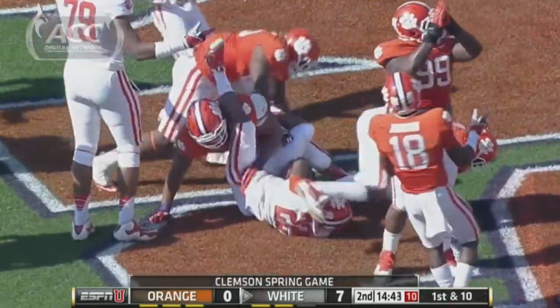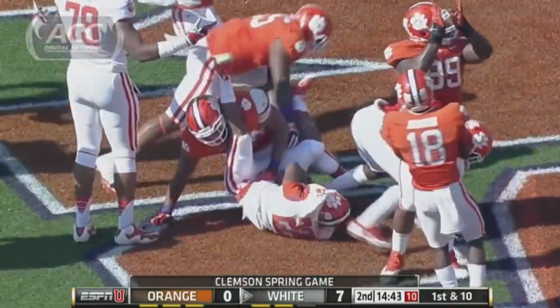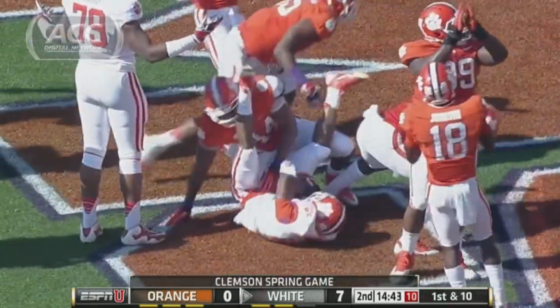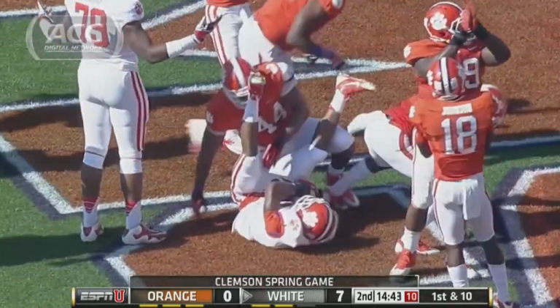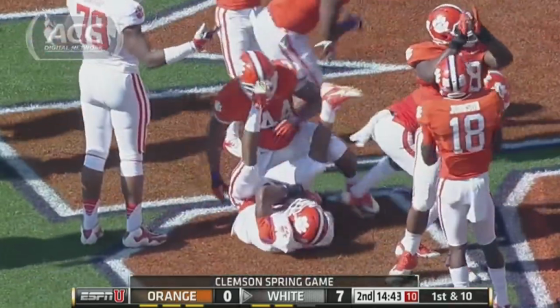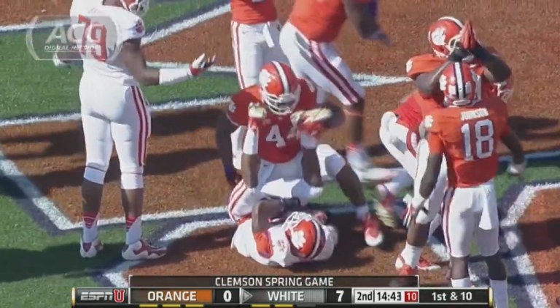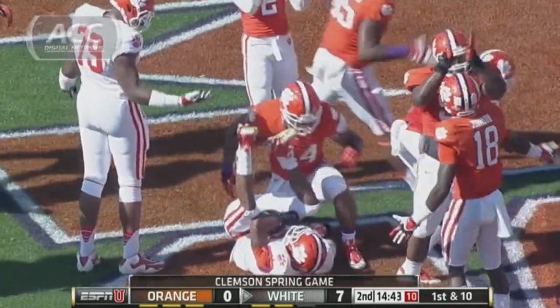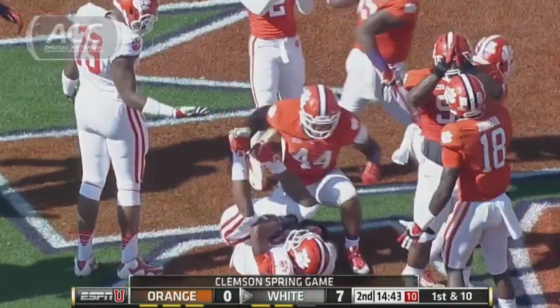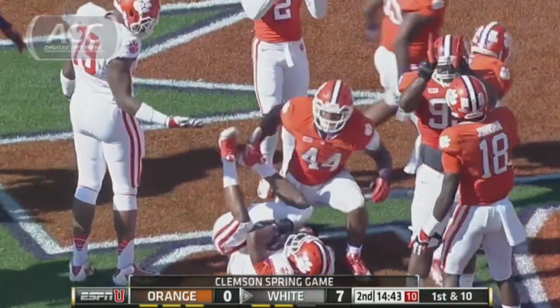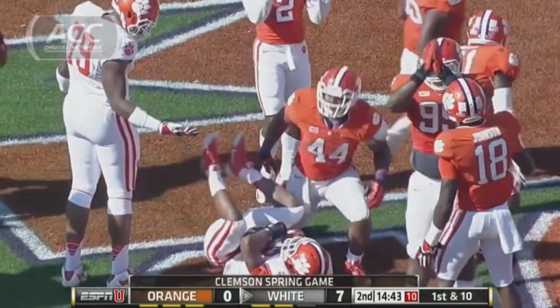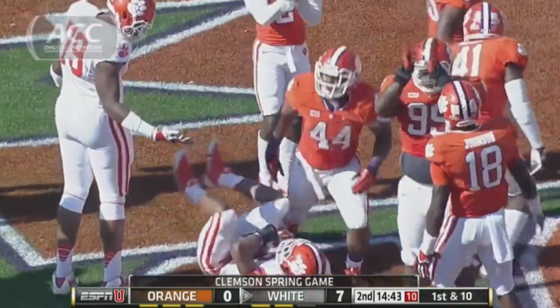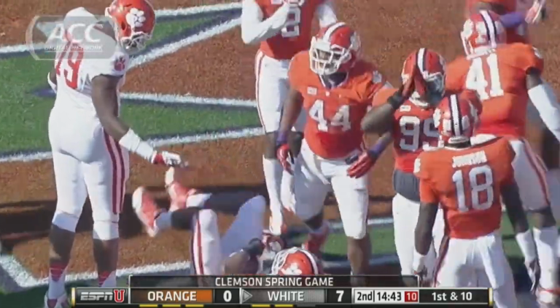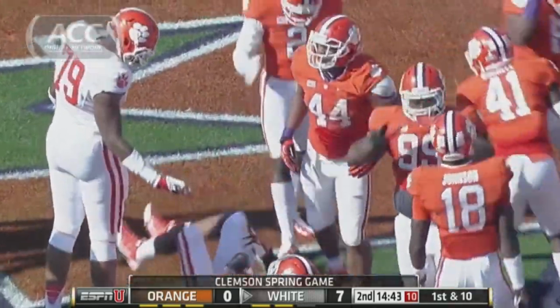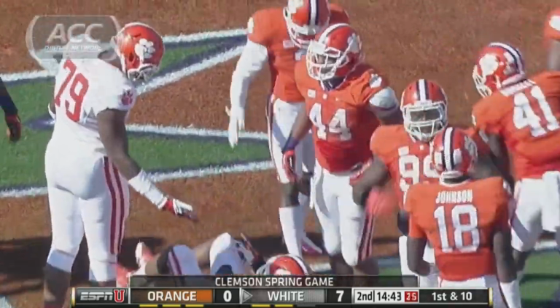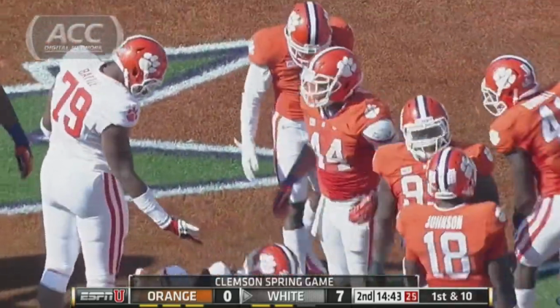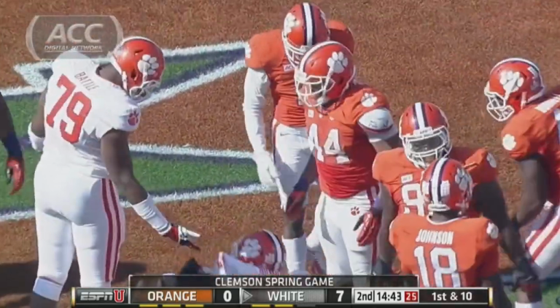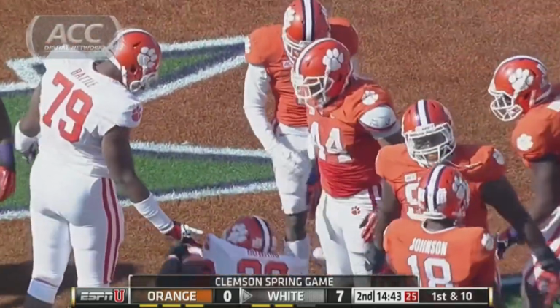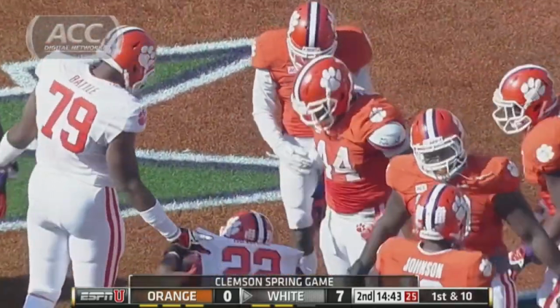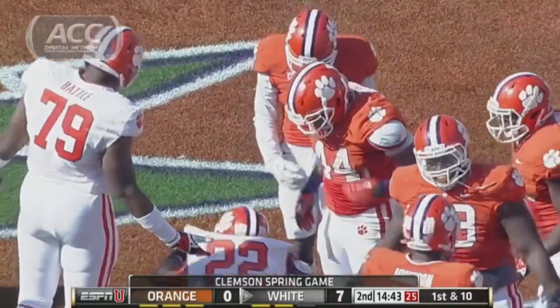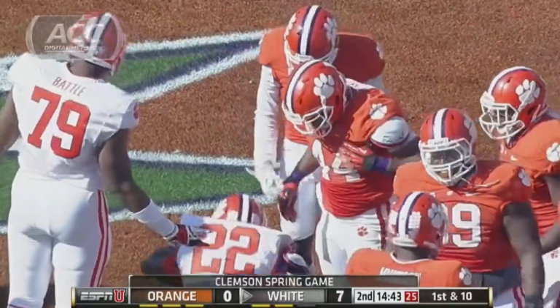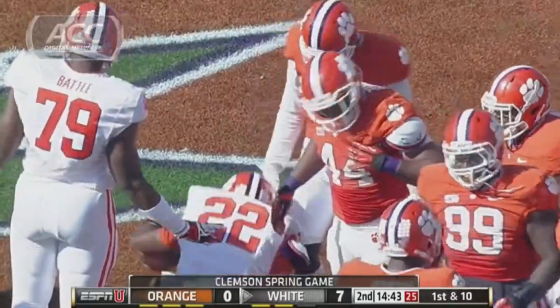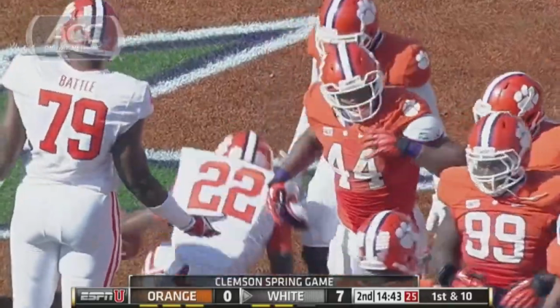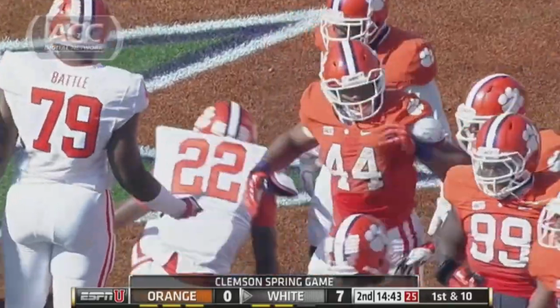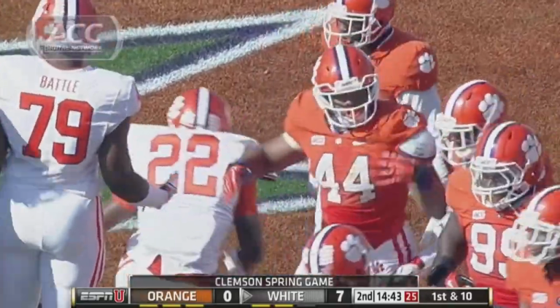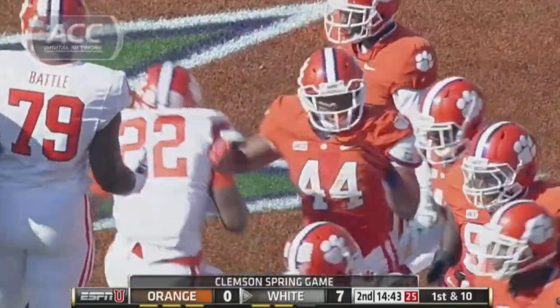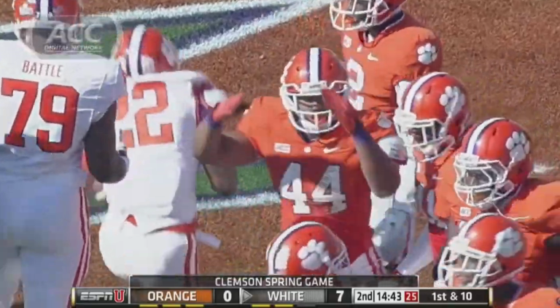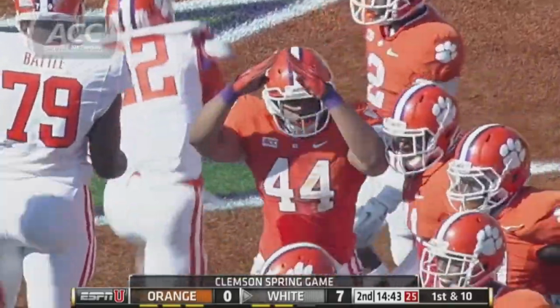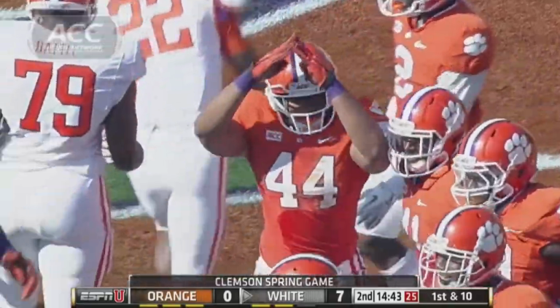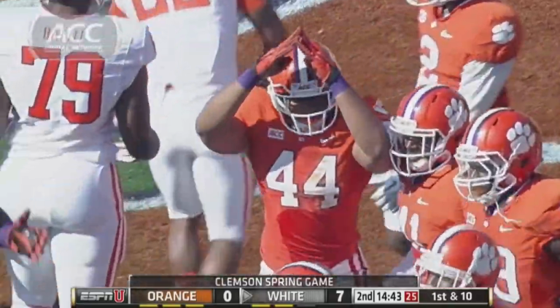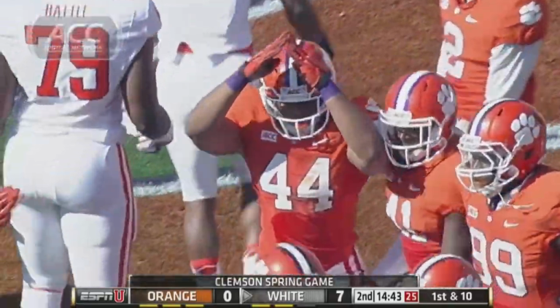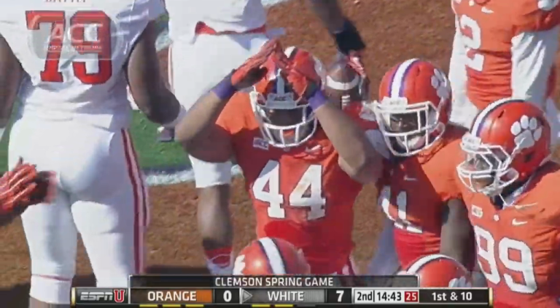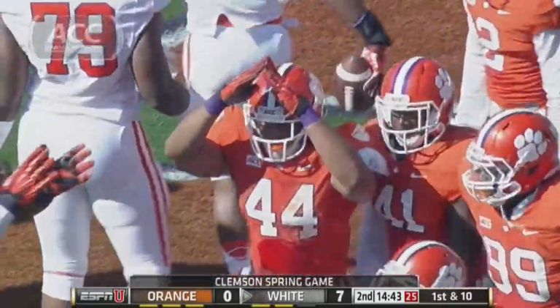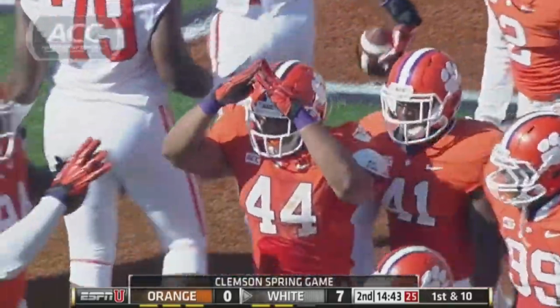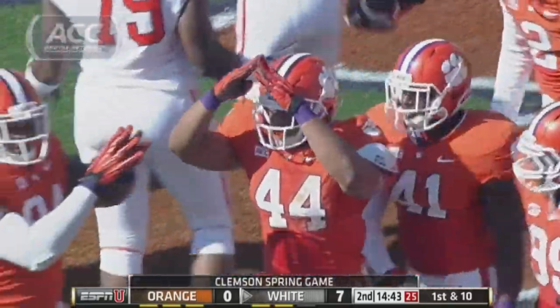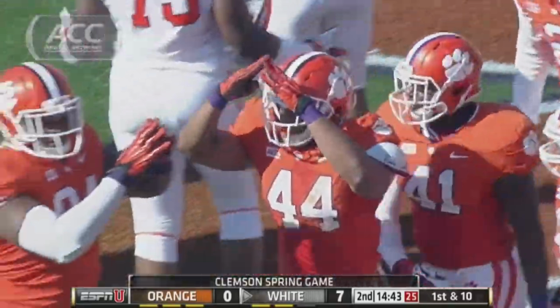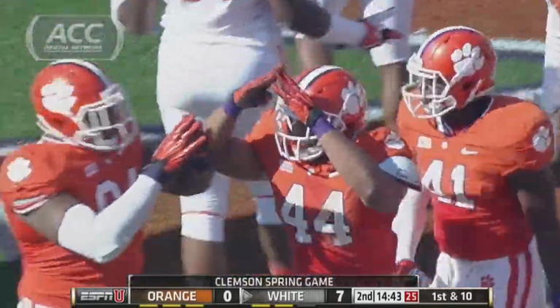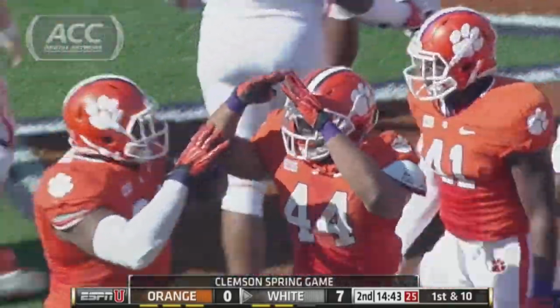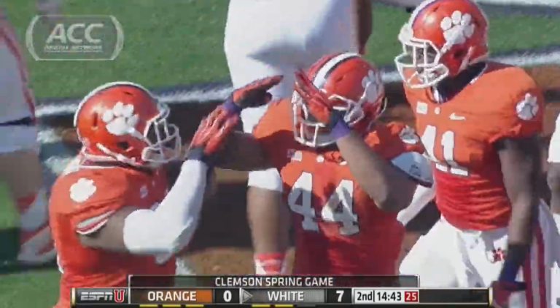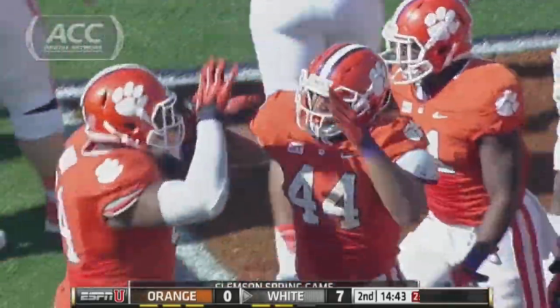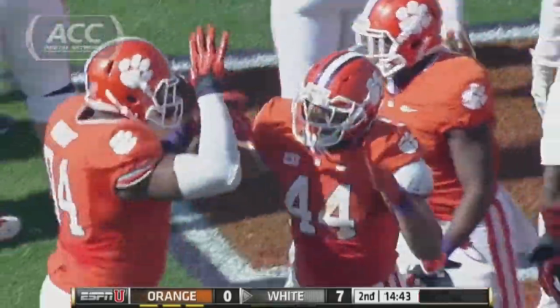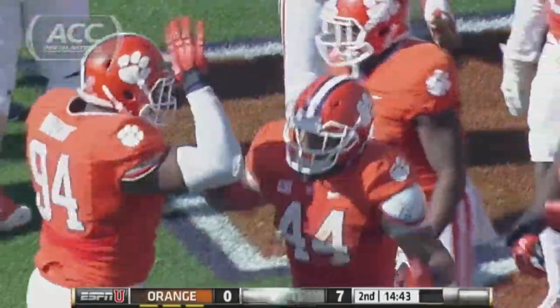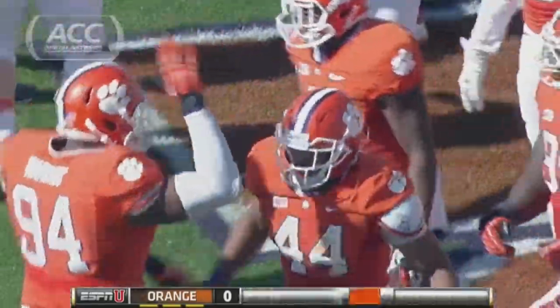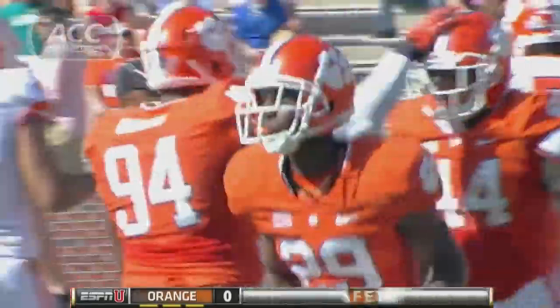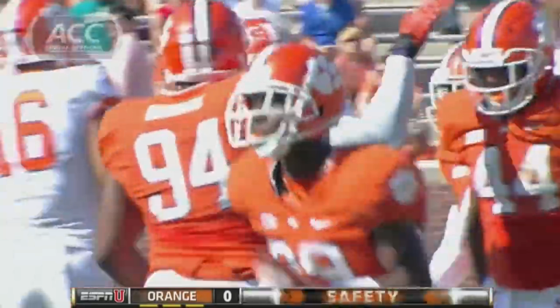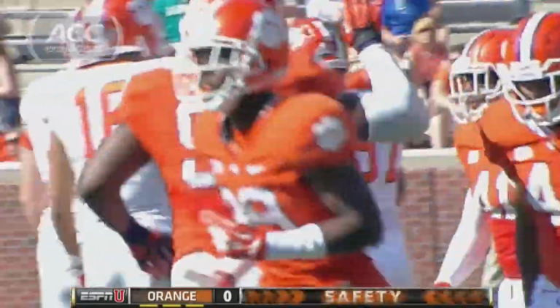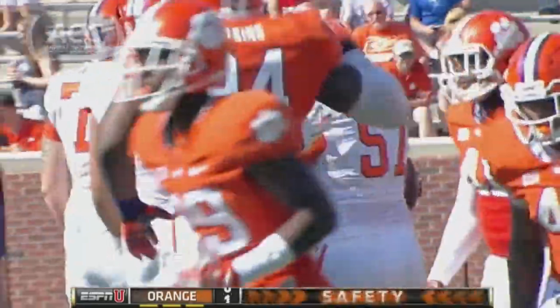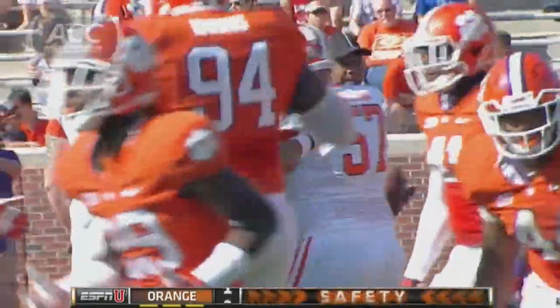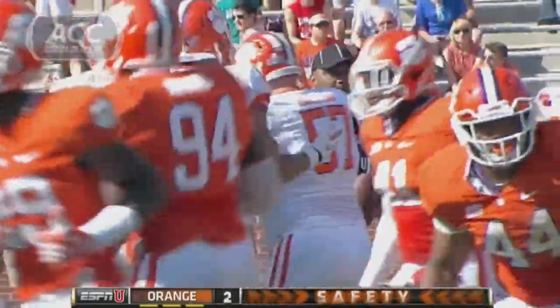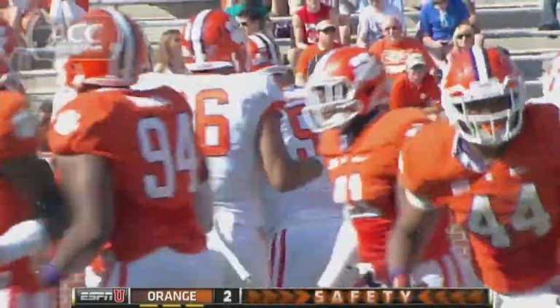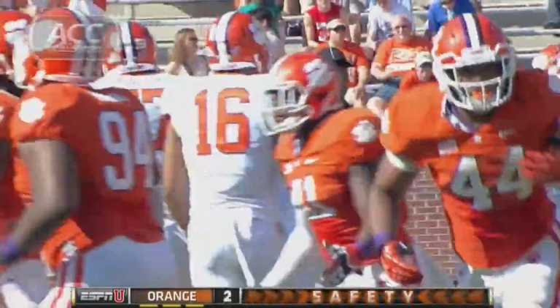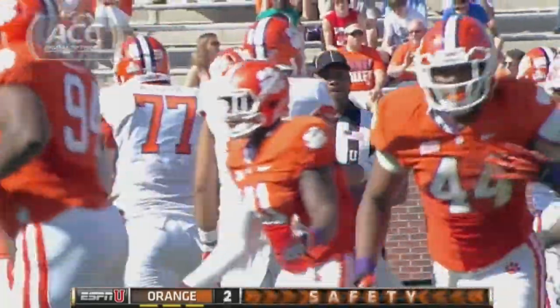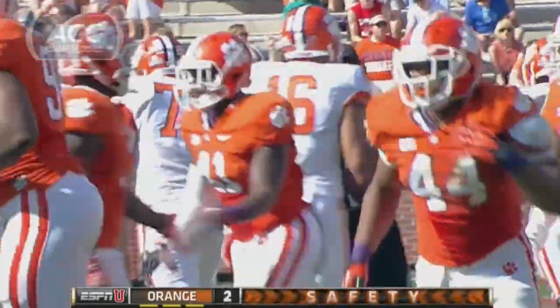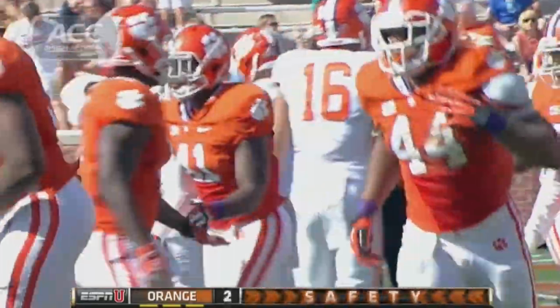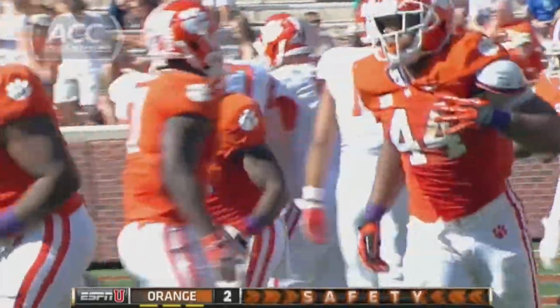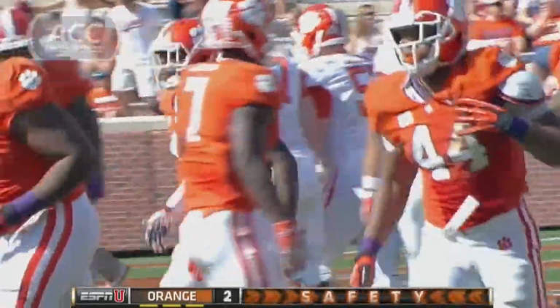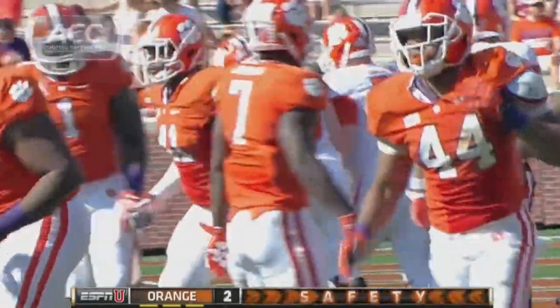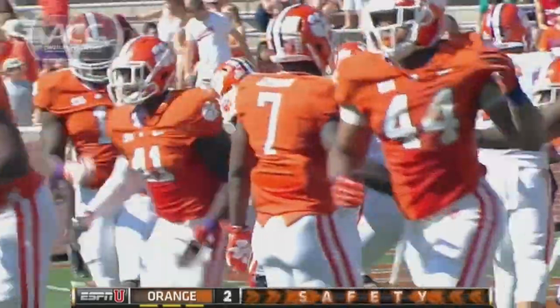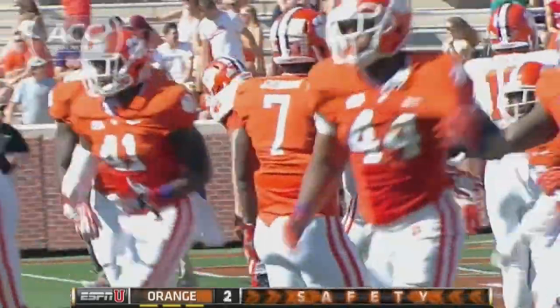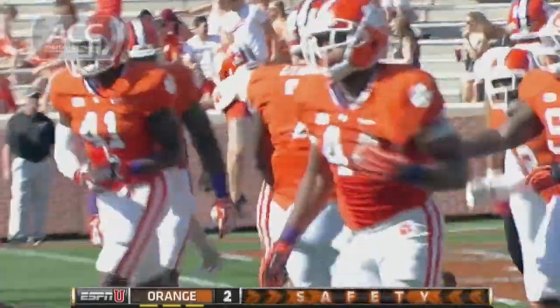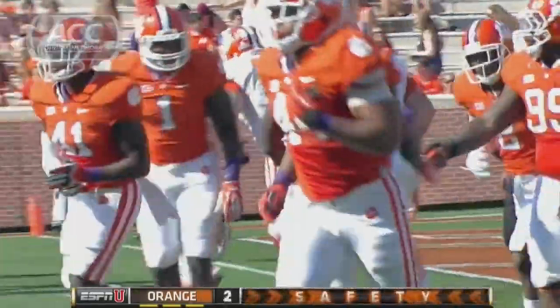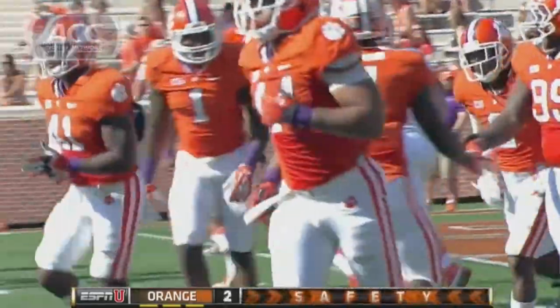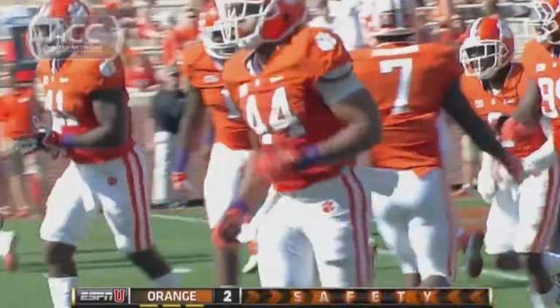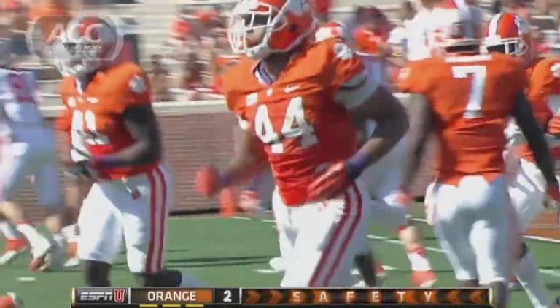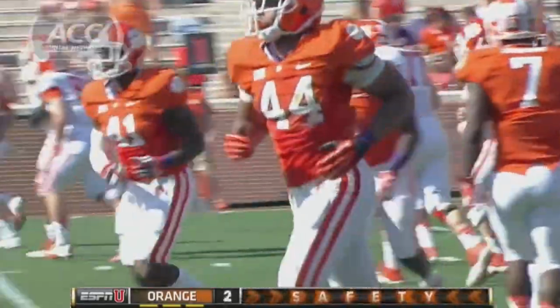D.J. Howard wrapped up in the backfield in the end zone. D.J. Goodson, the middle linebacker, makes a stop.